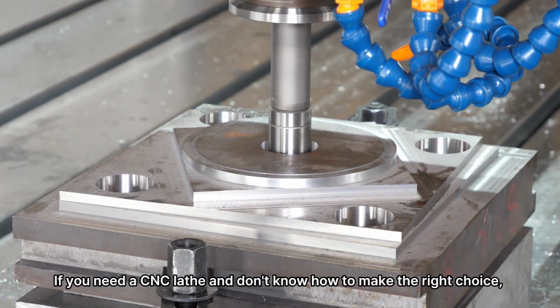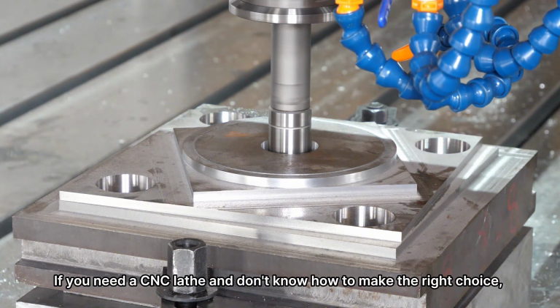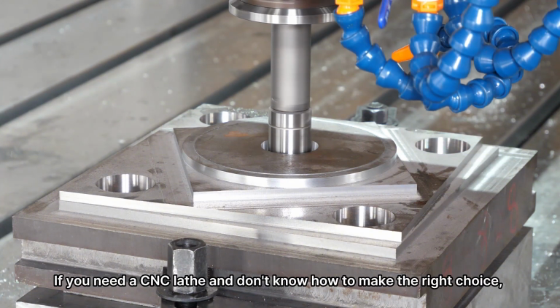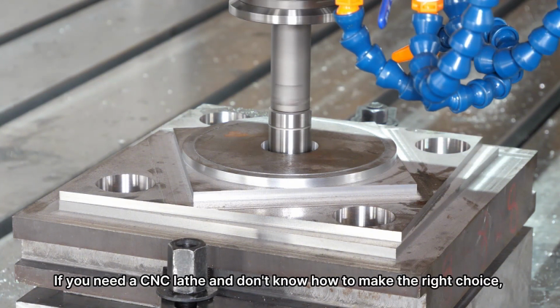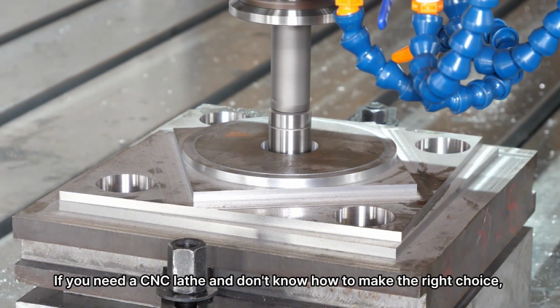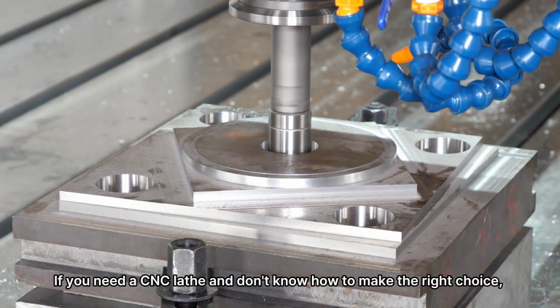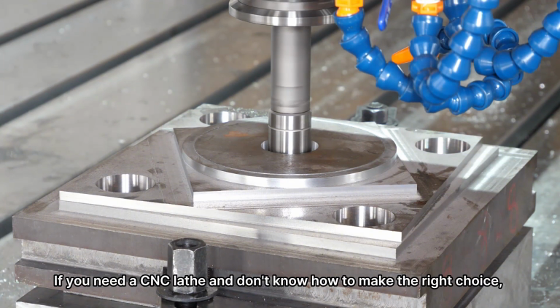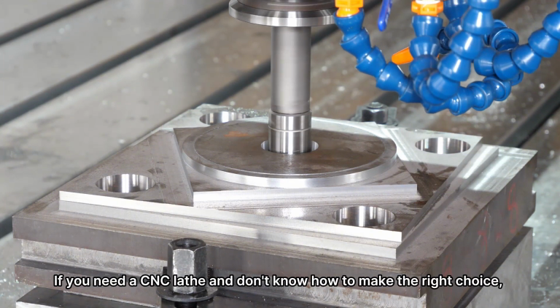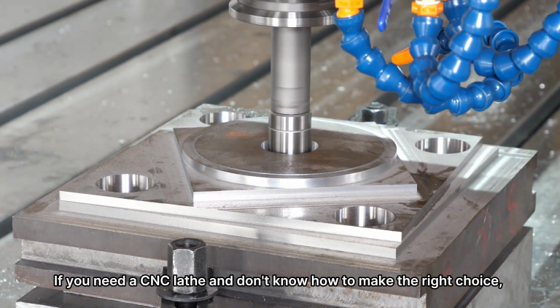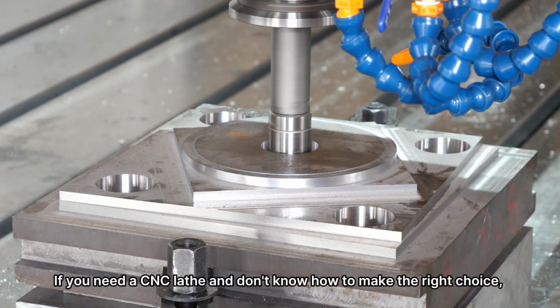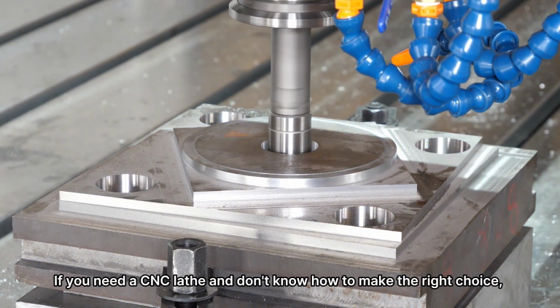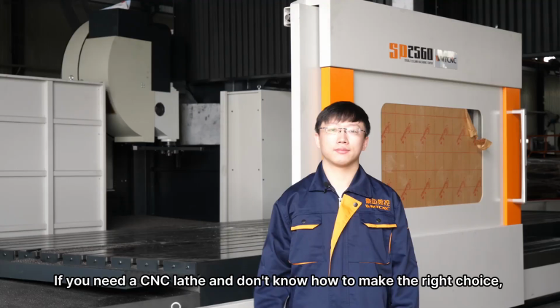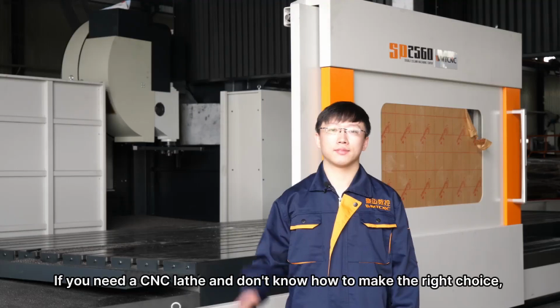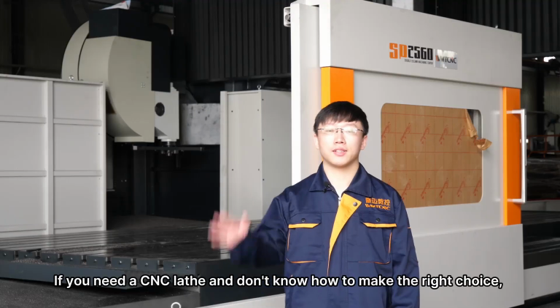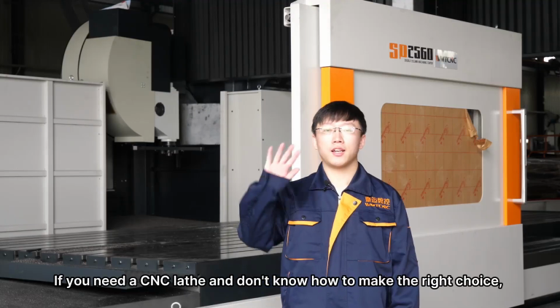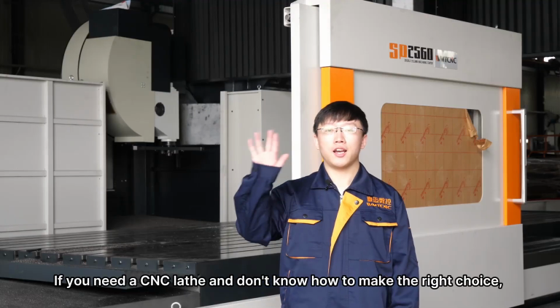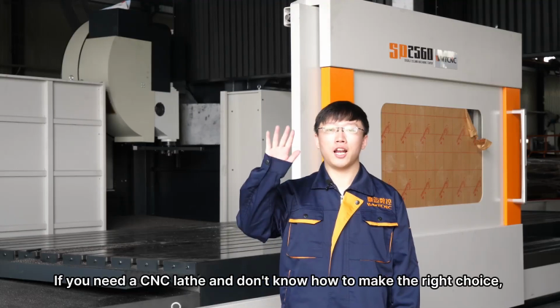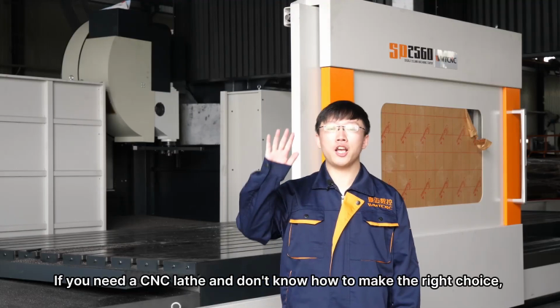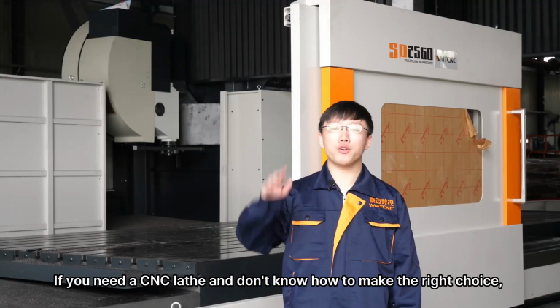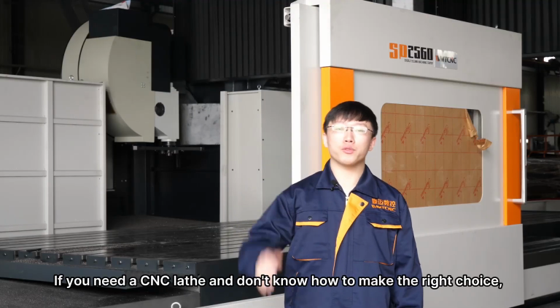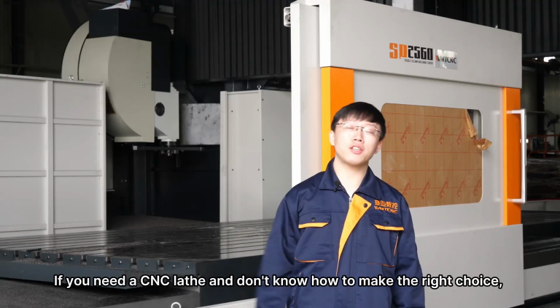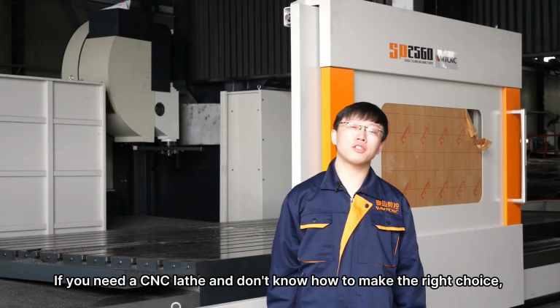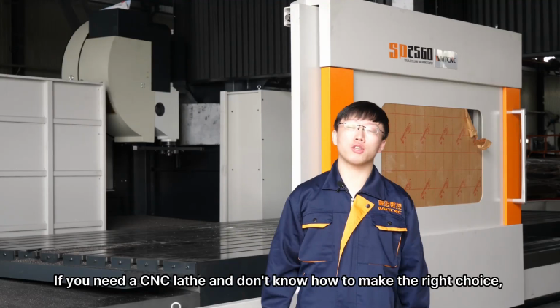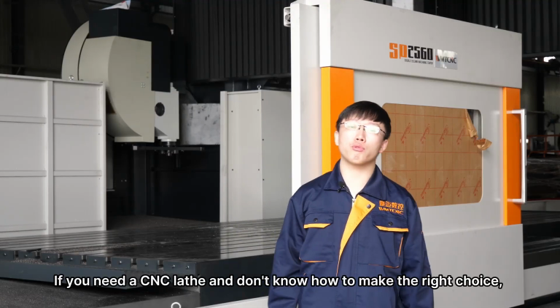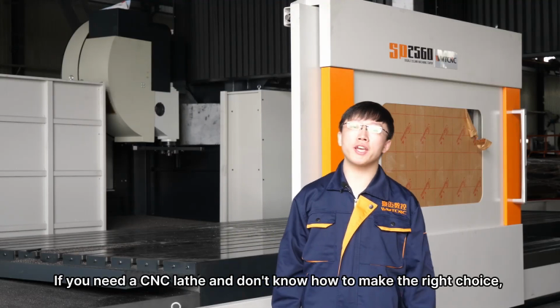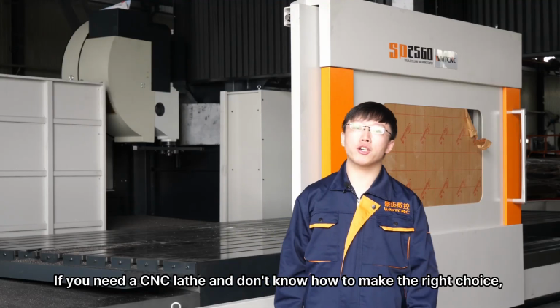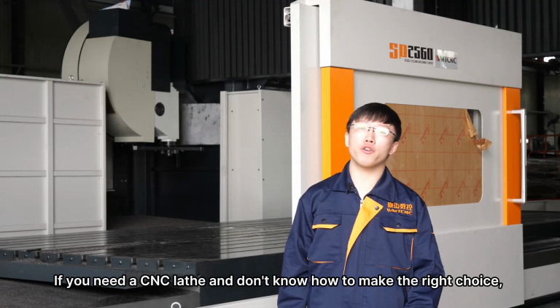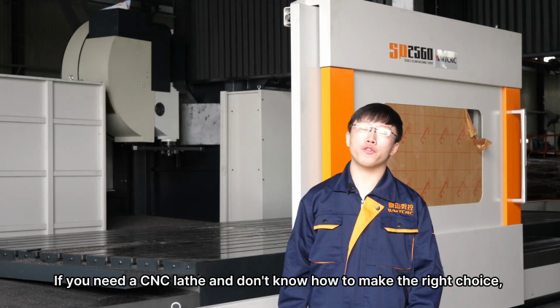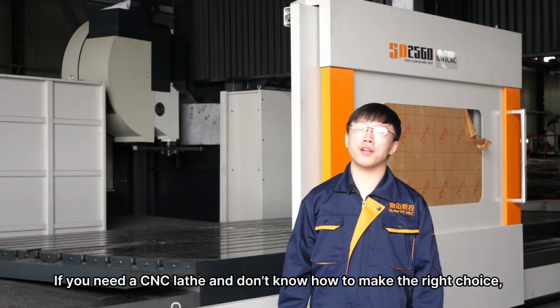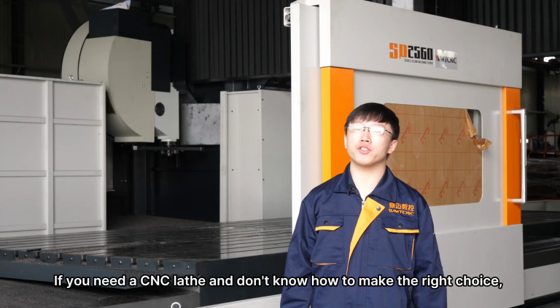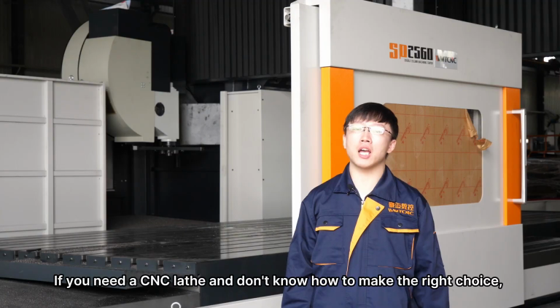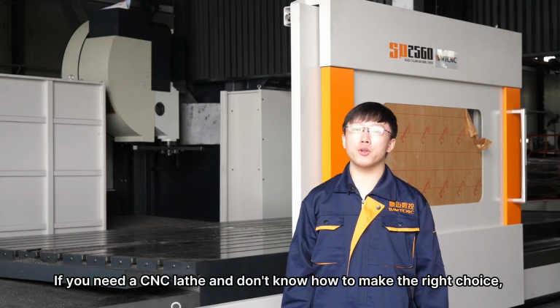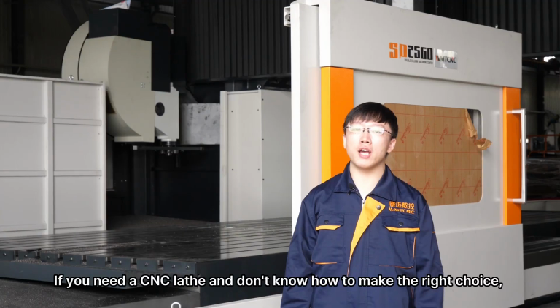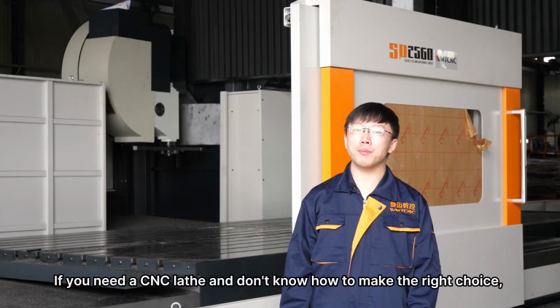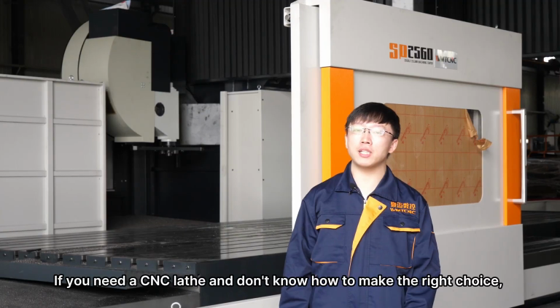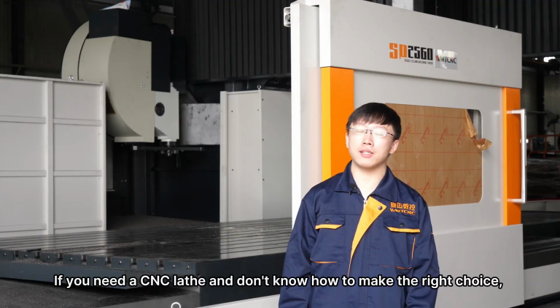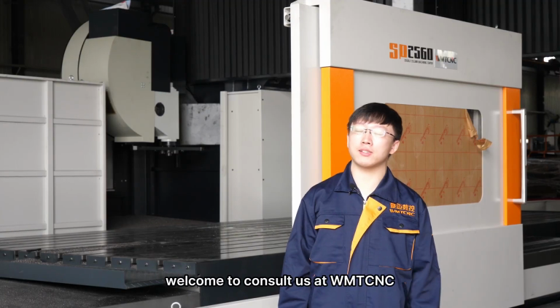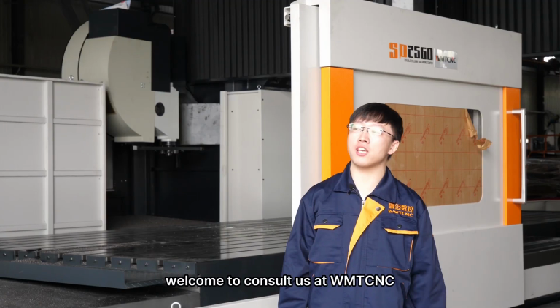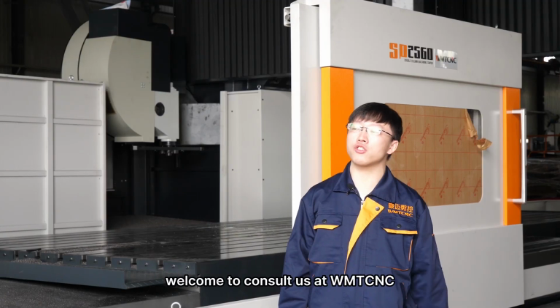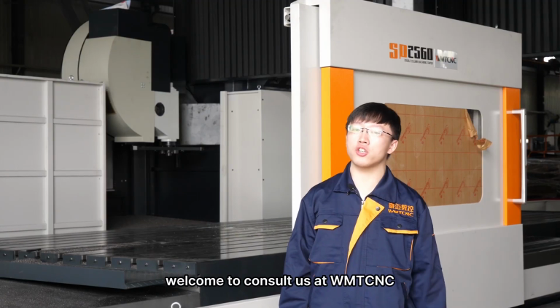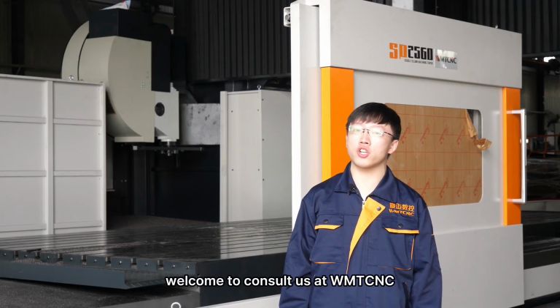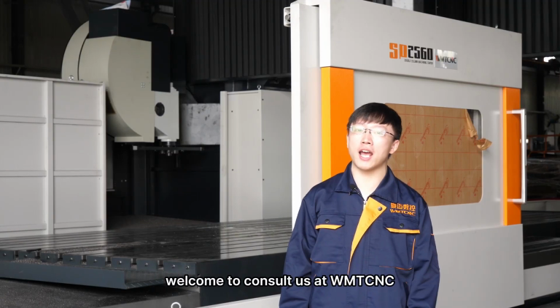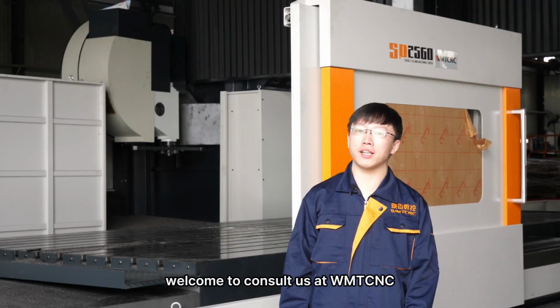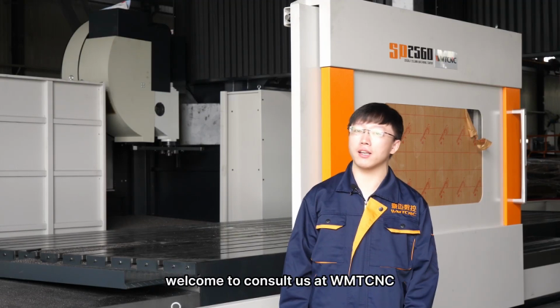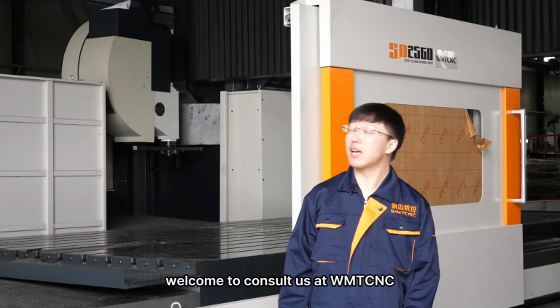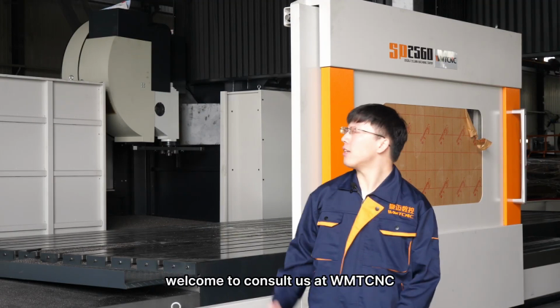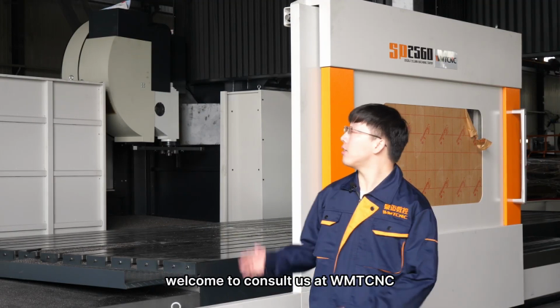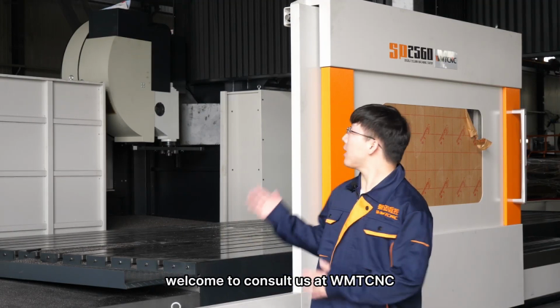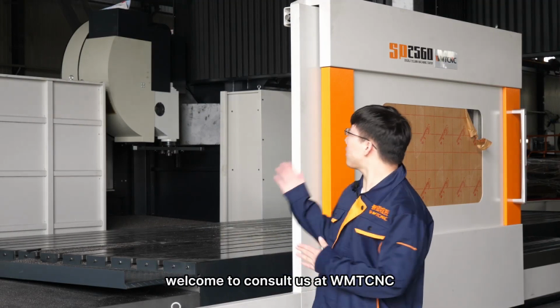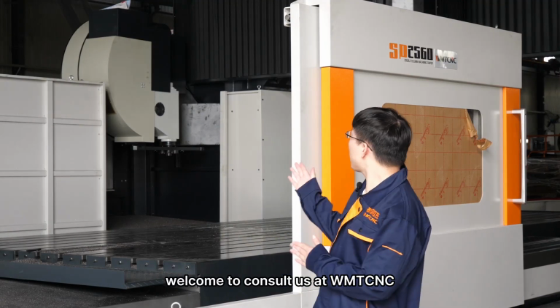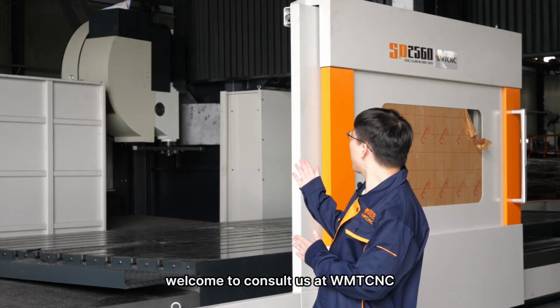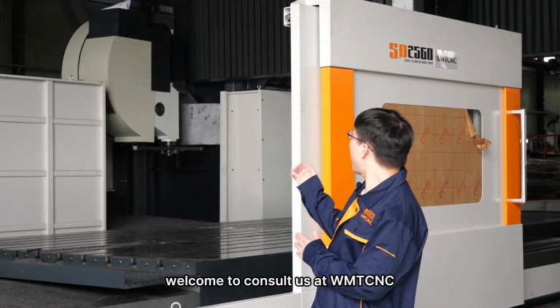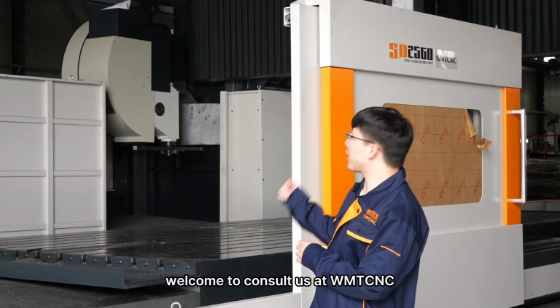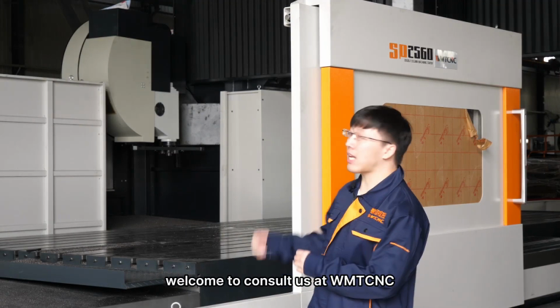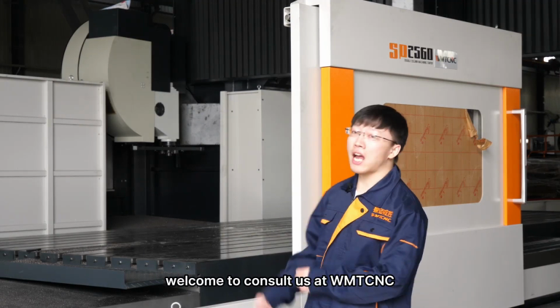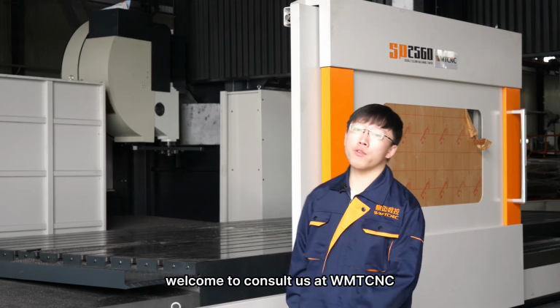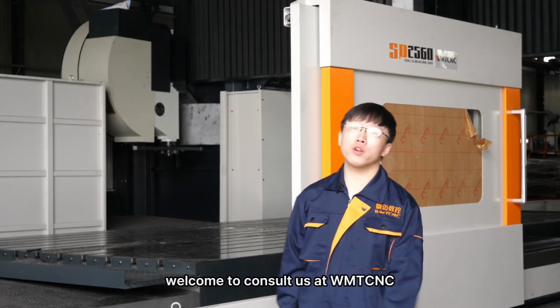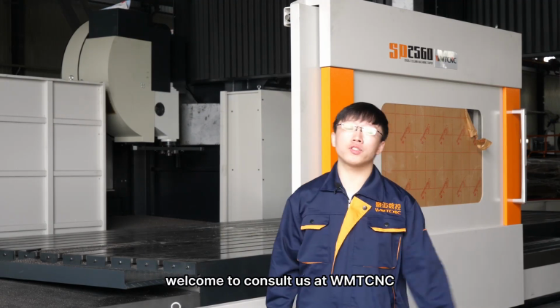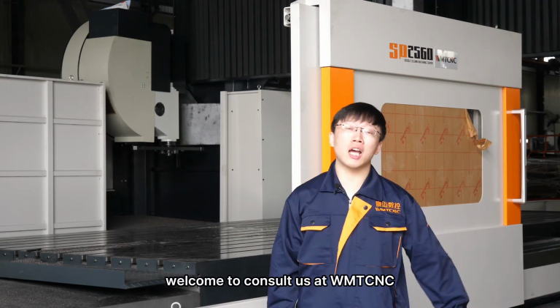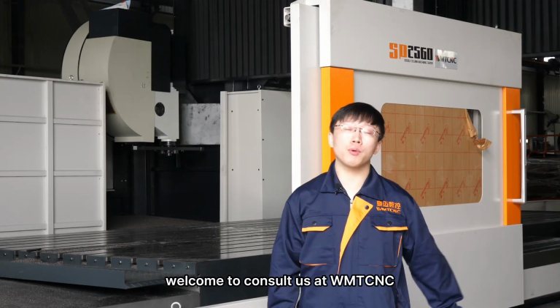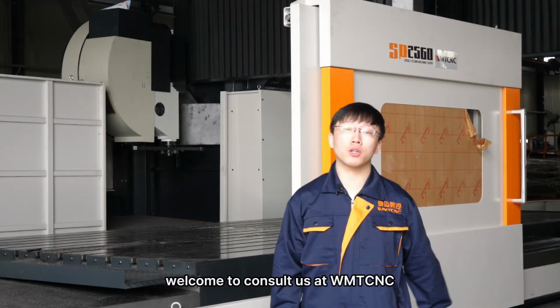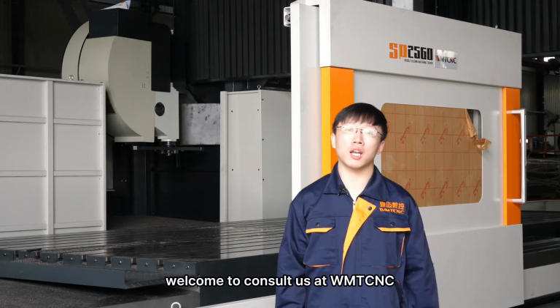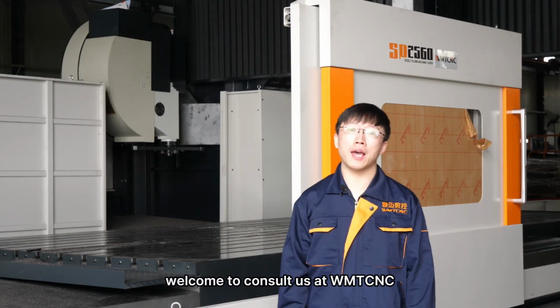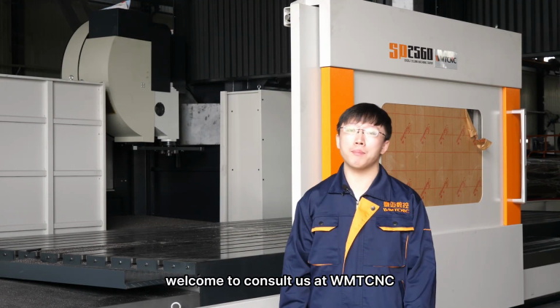If you need a CNC lathe and don't know how to make the right choice, welcome to consult us at WMTCNC.